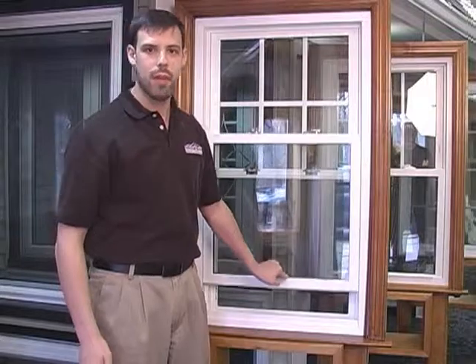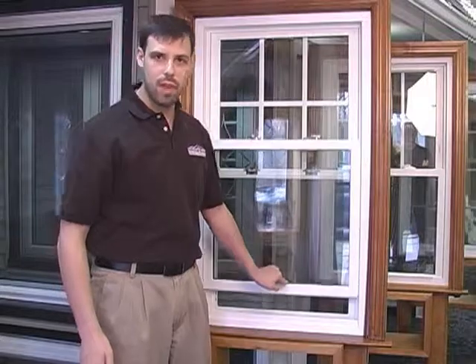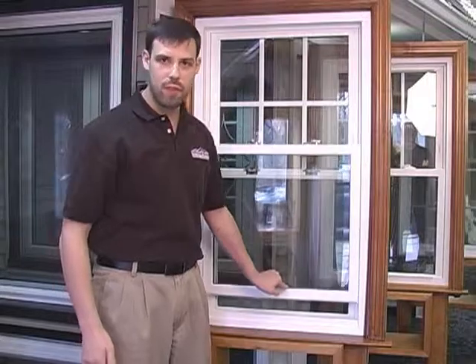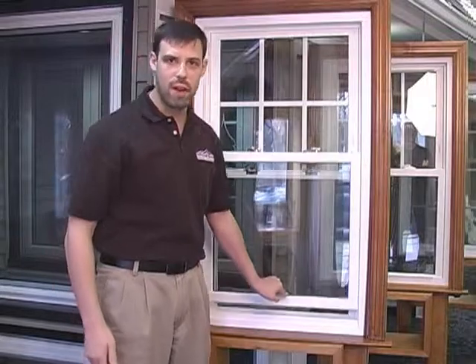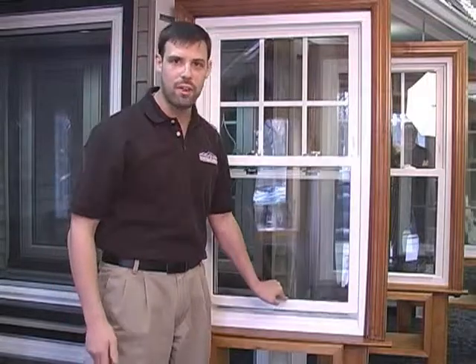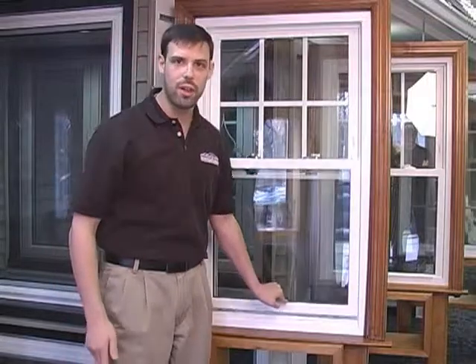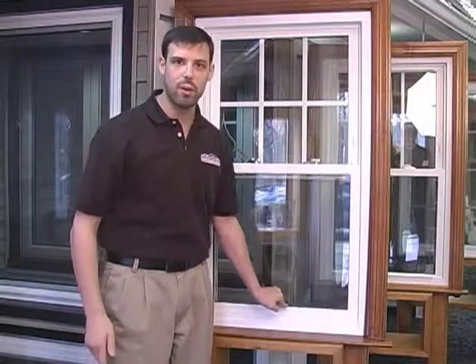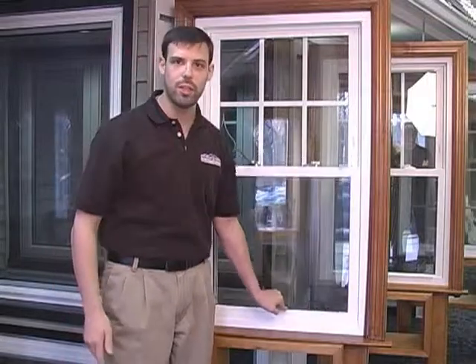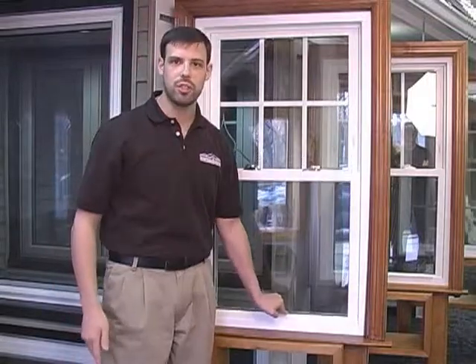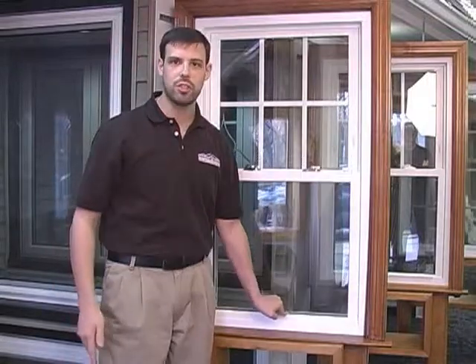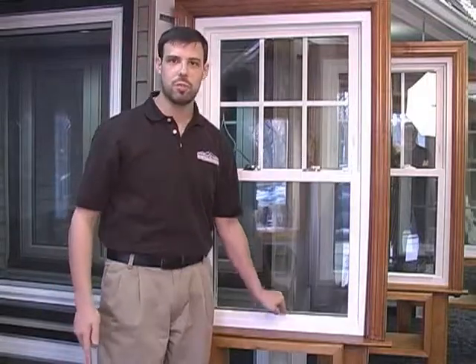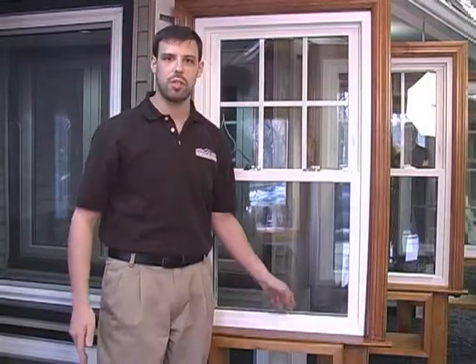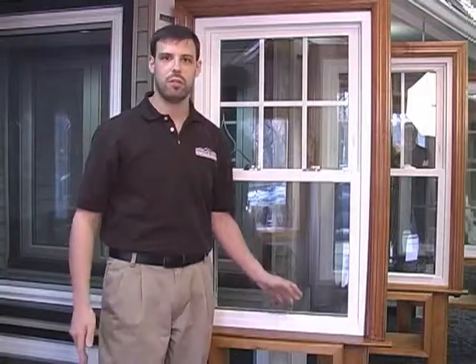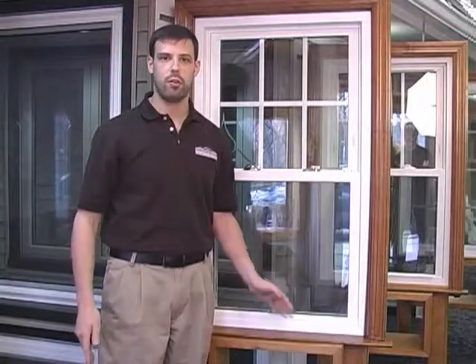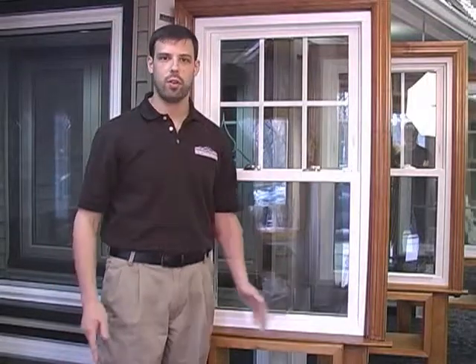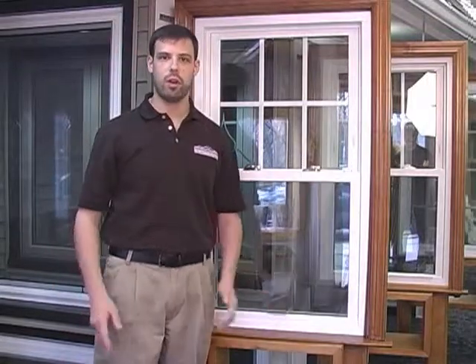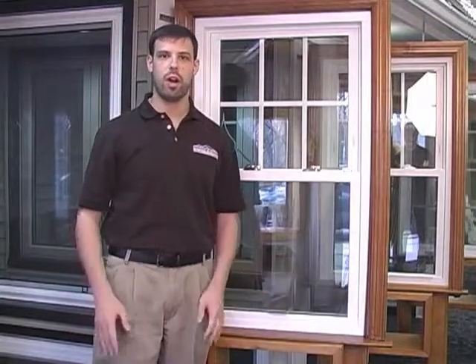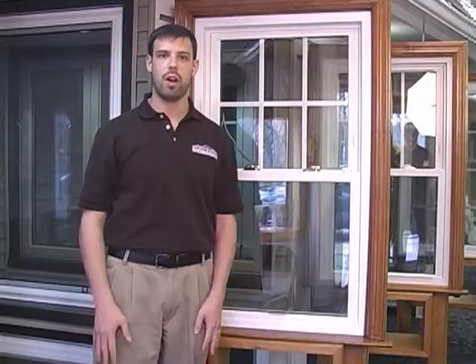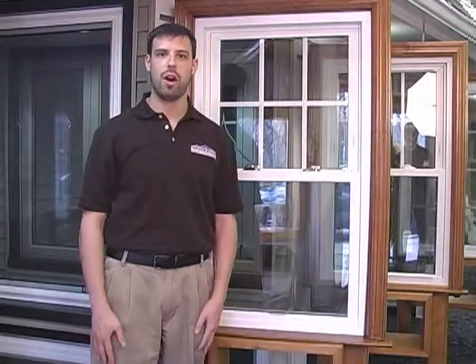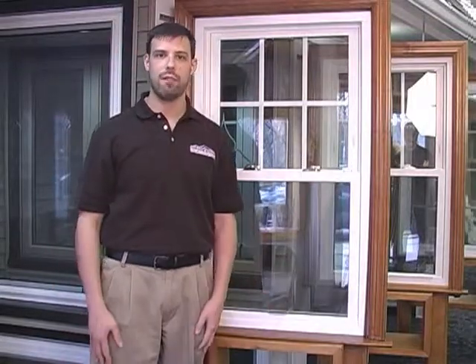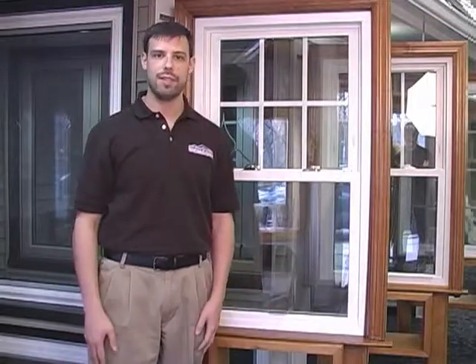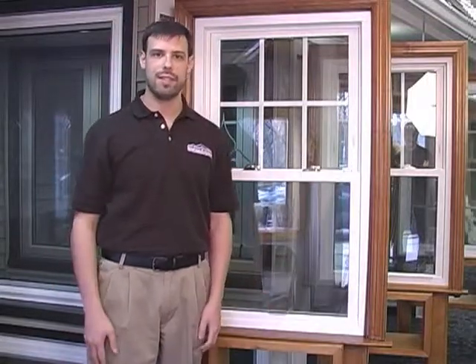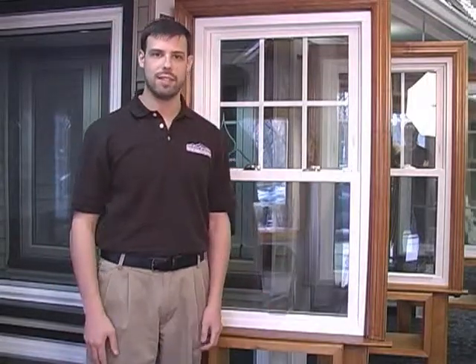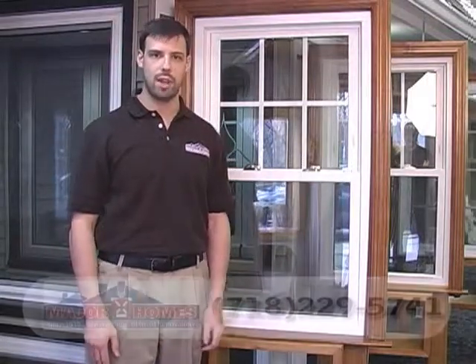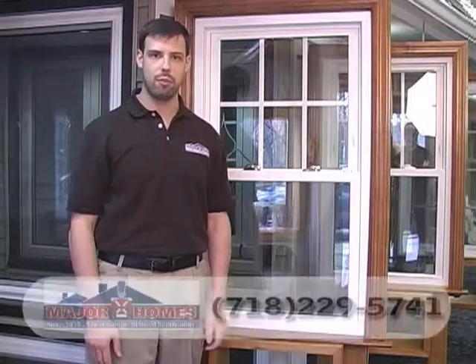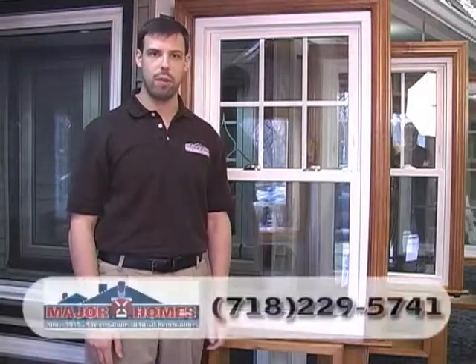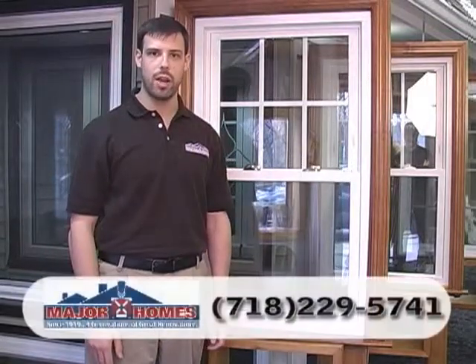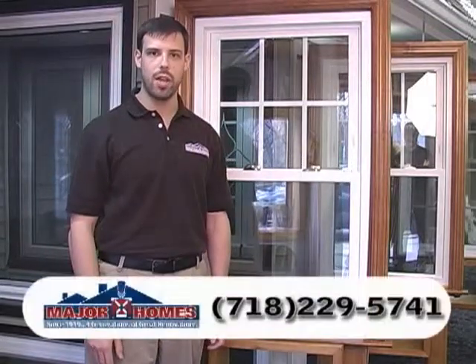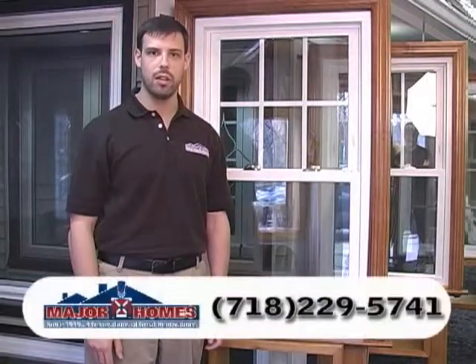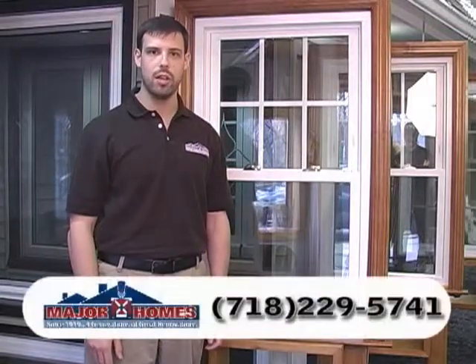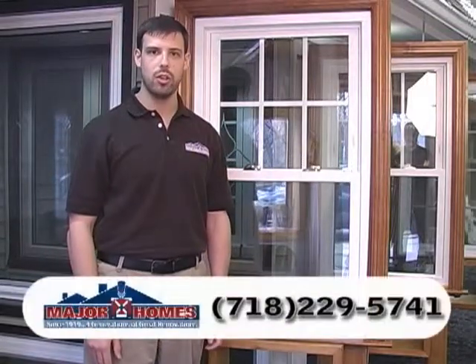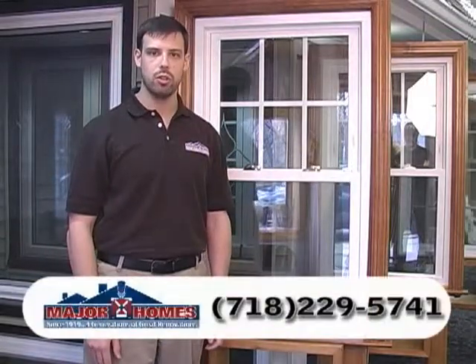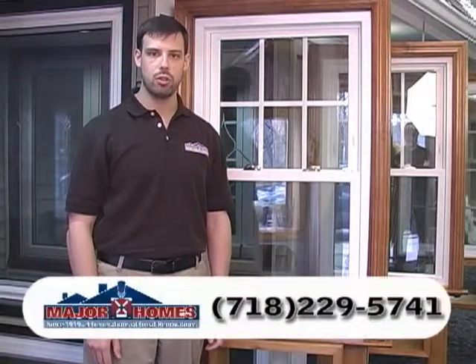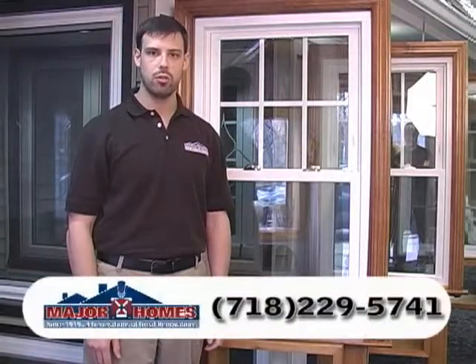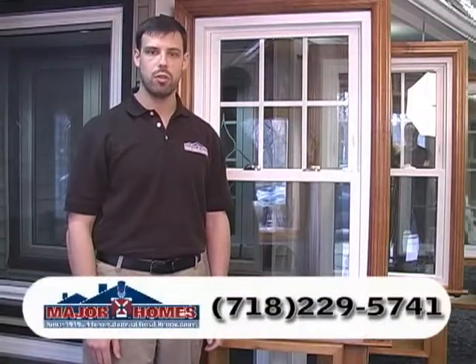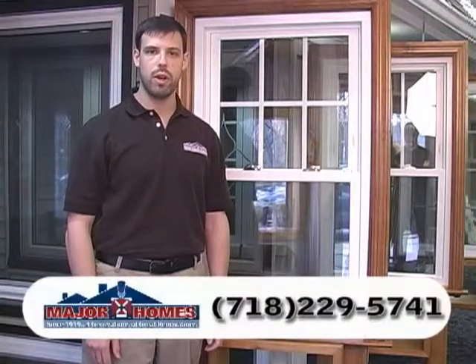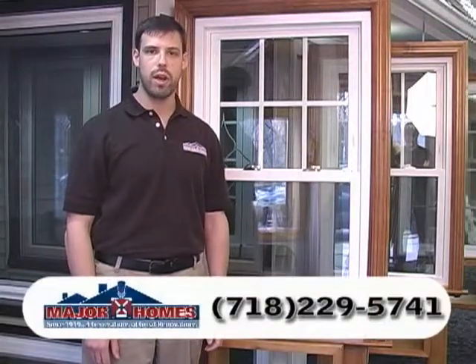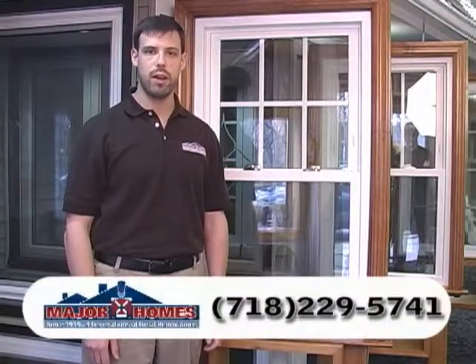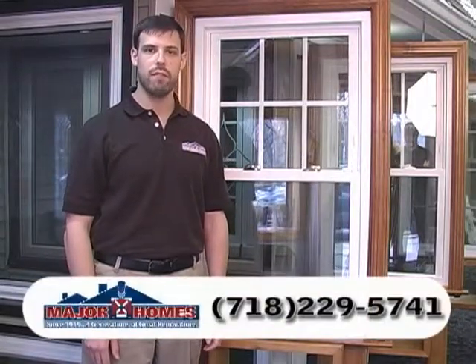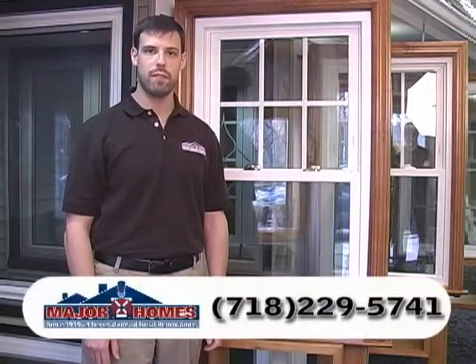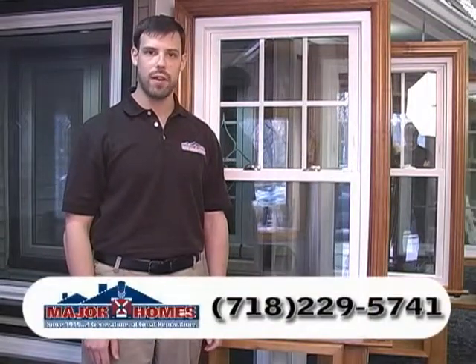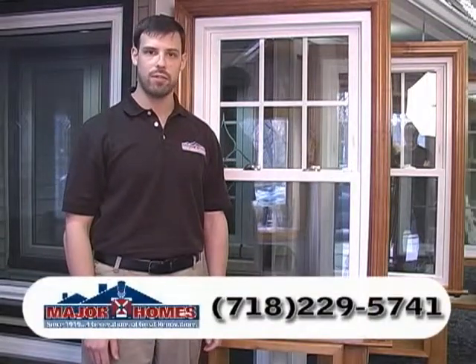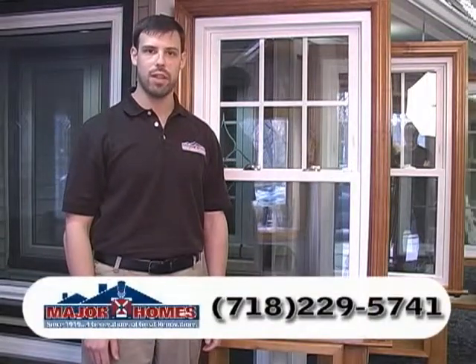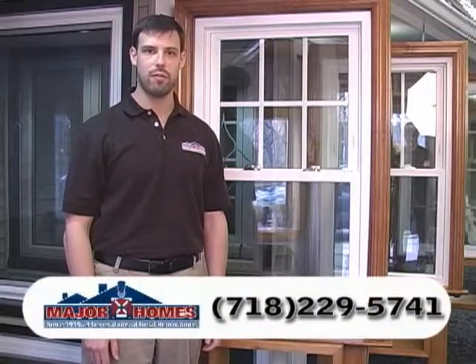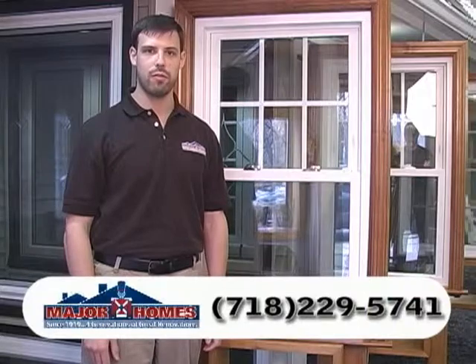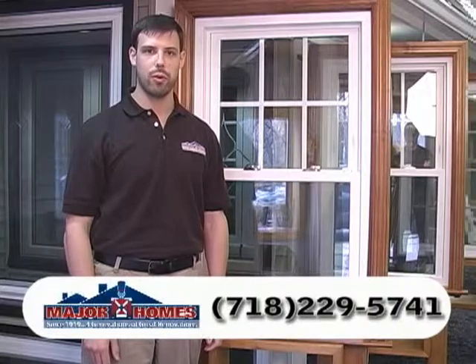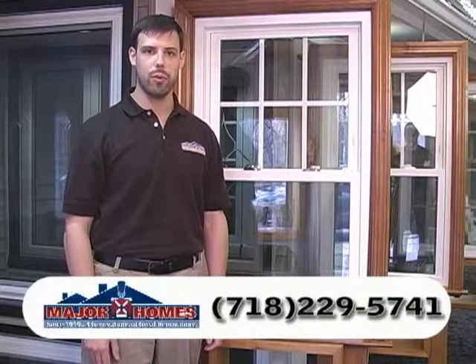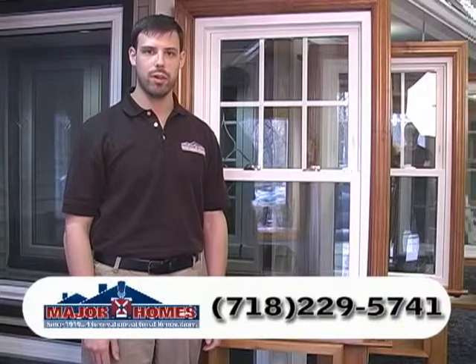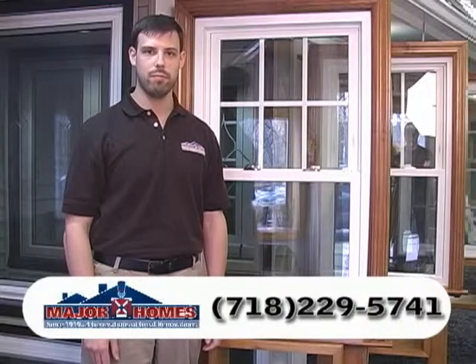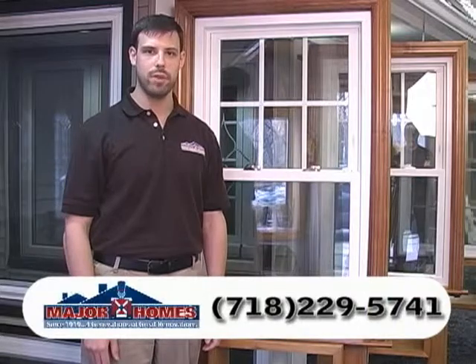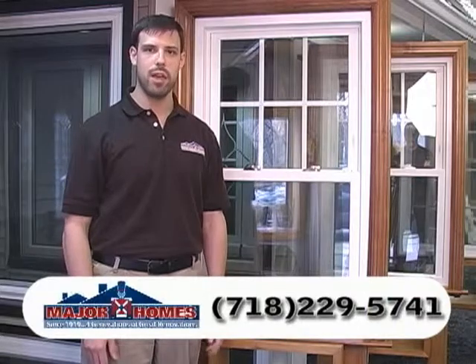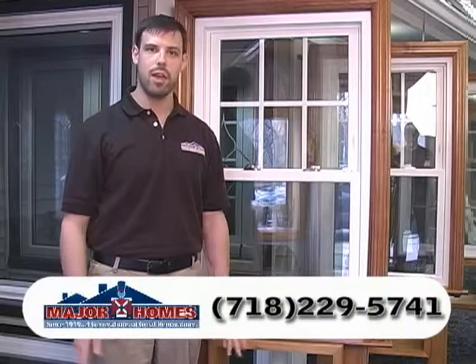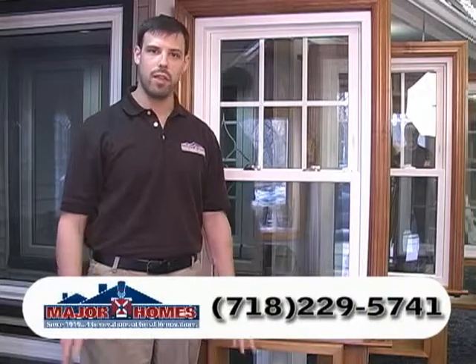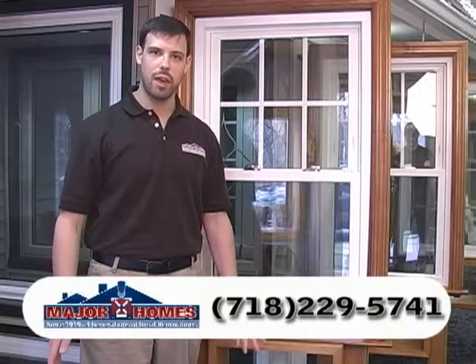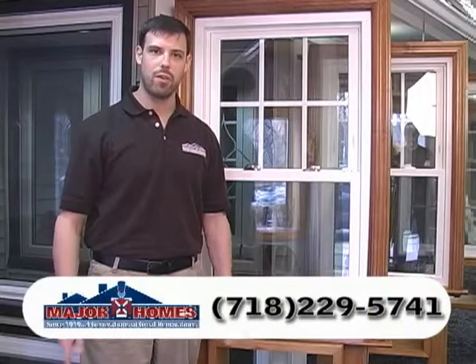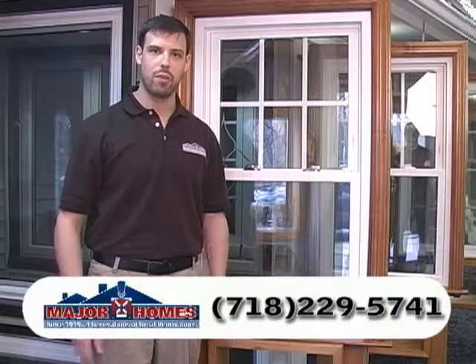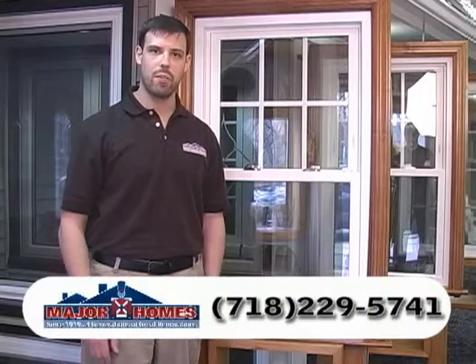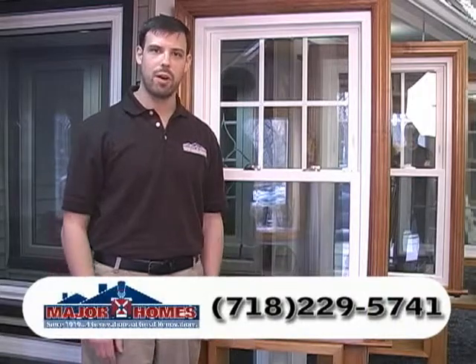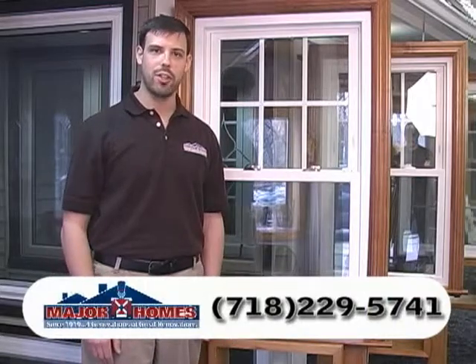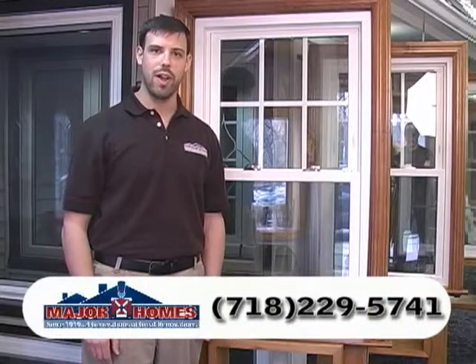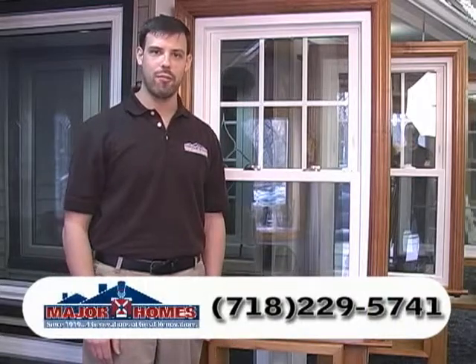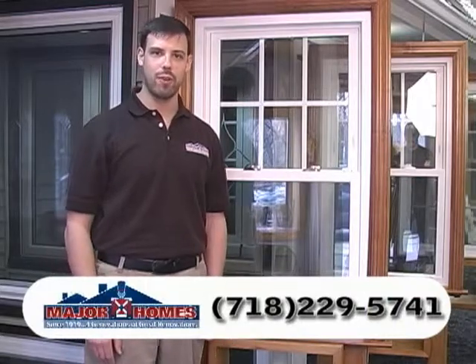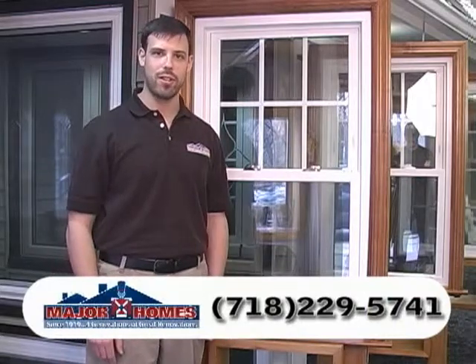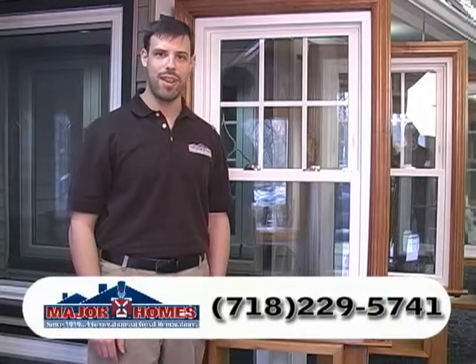If you have any questions, please feel free to call our office at 718-229-5741. Thank you very much and have a great day.